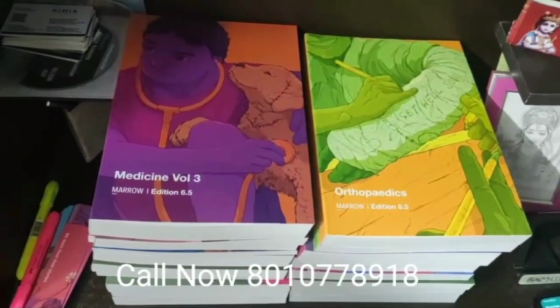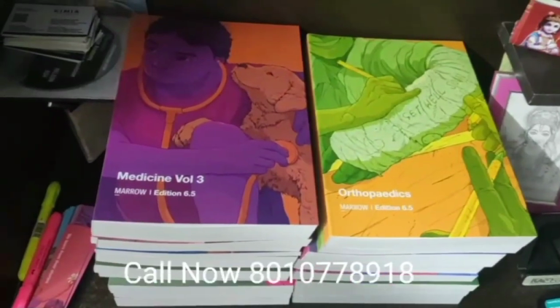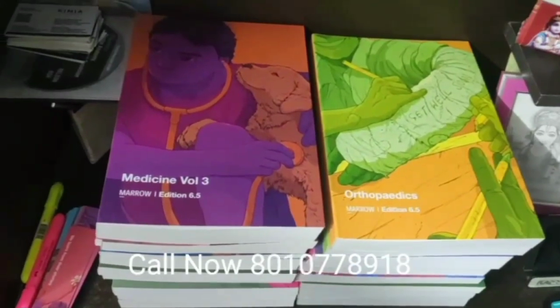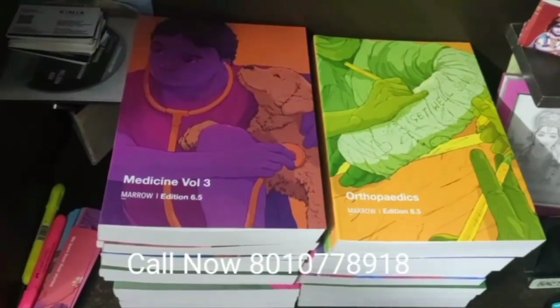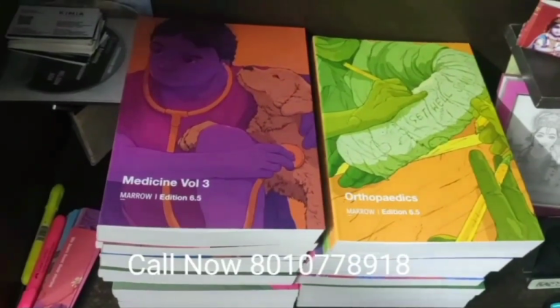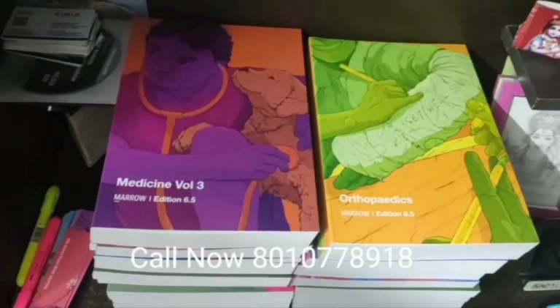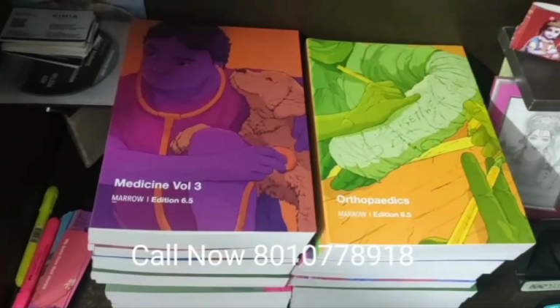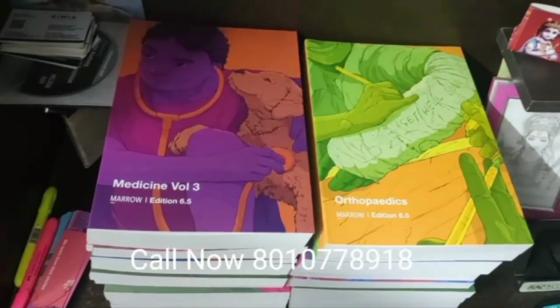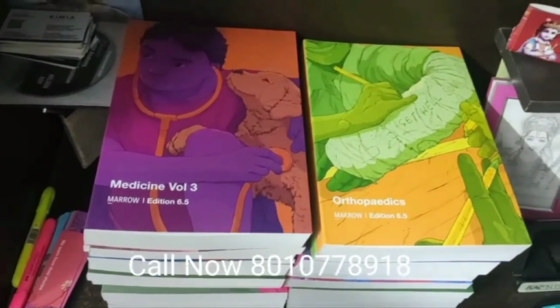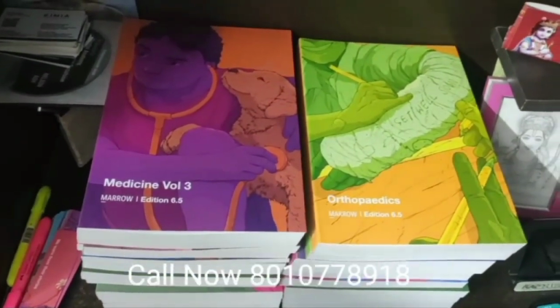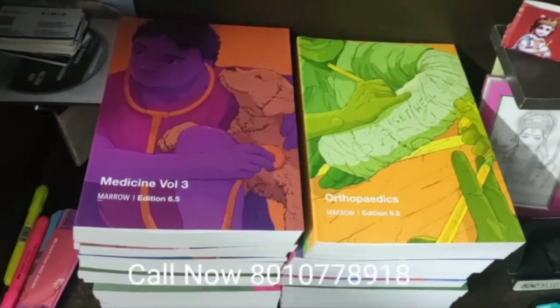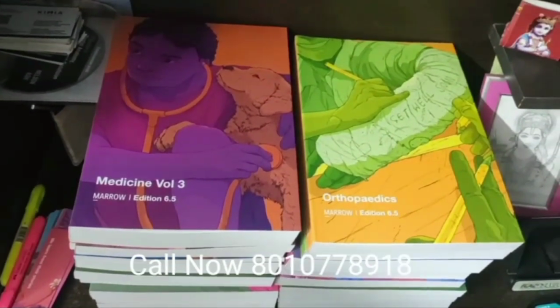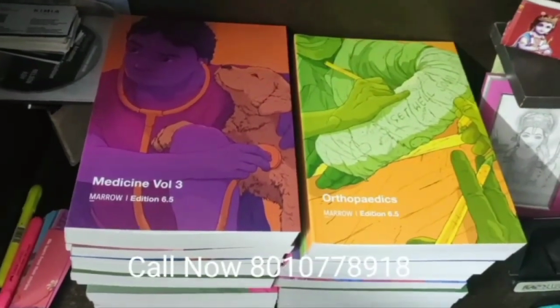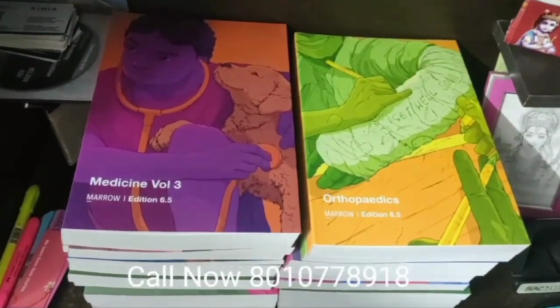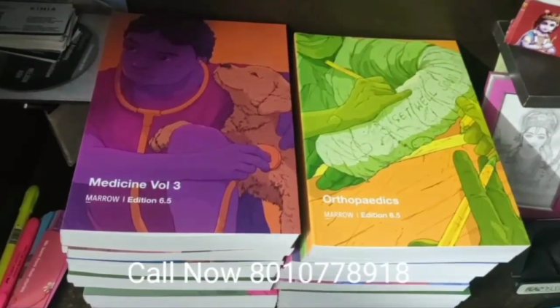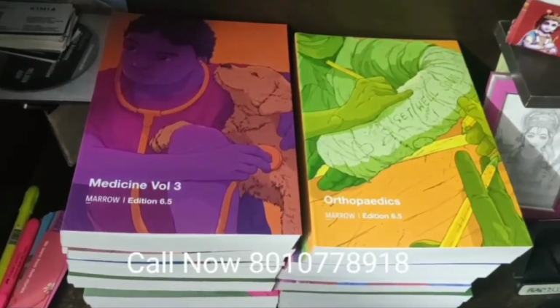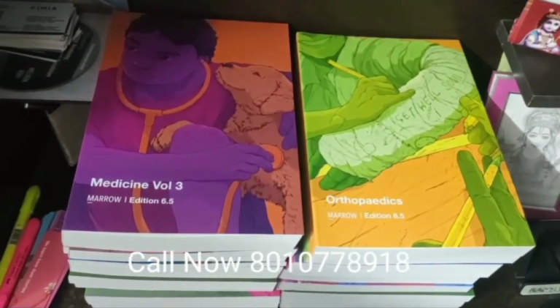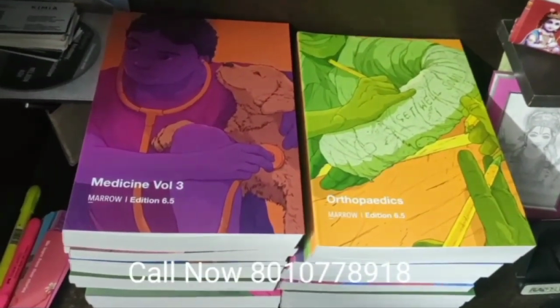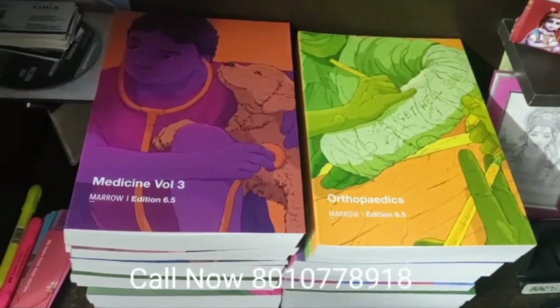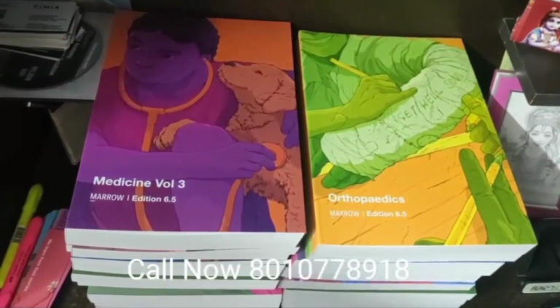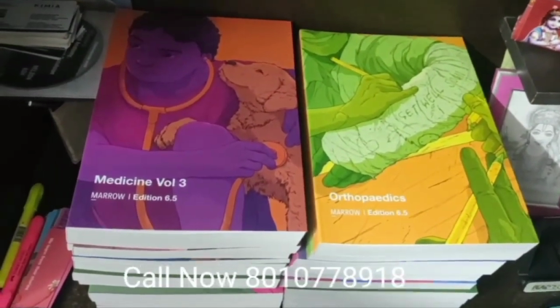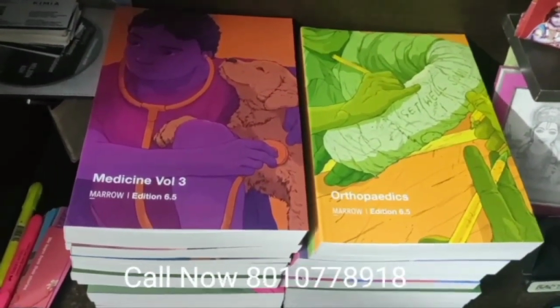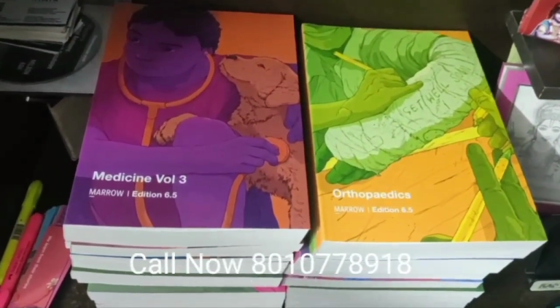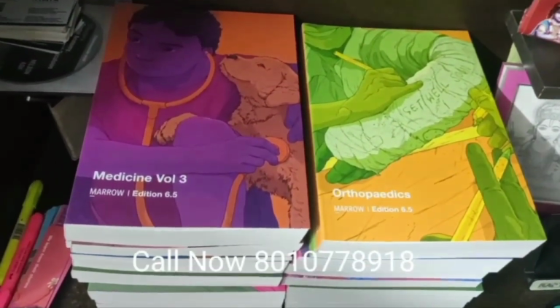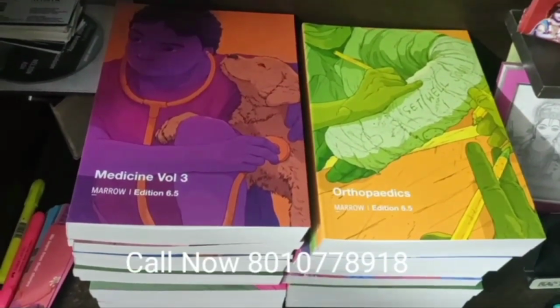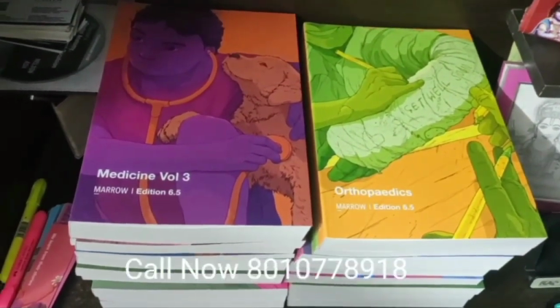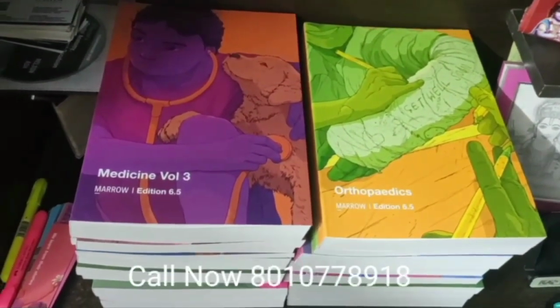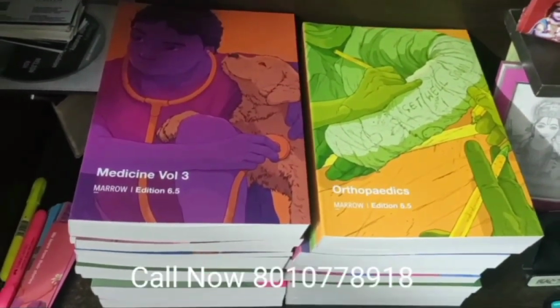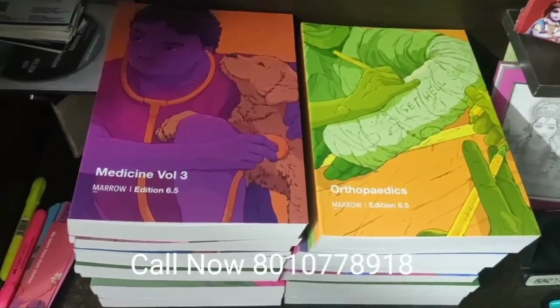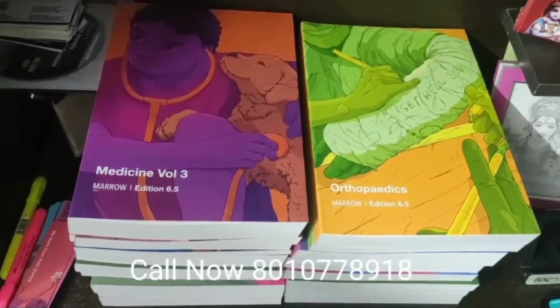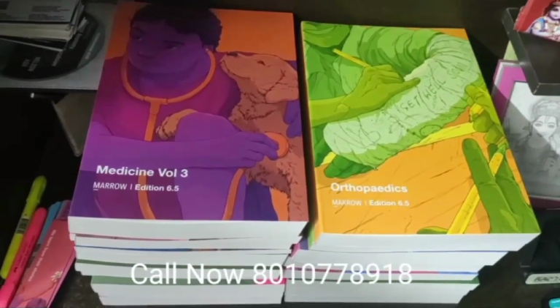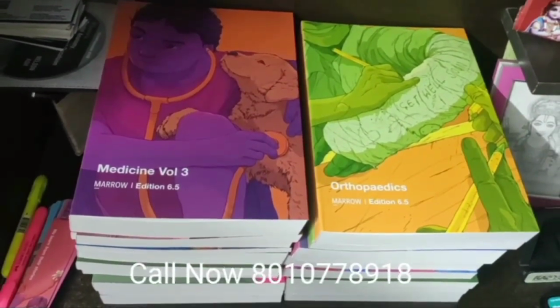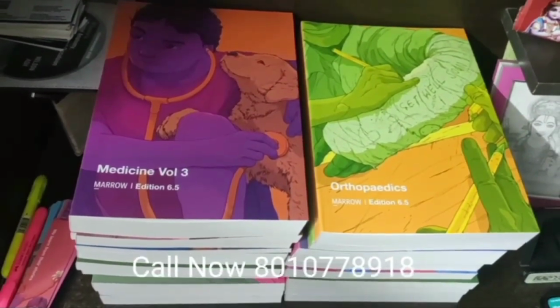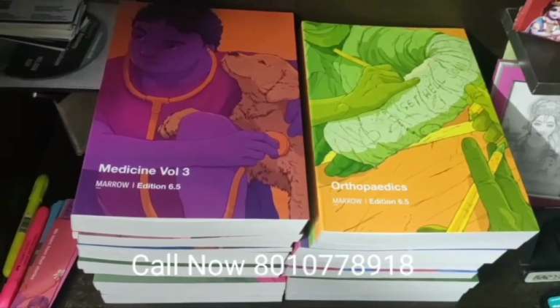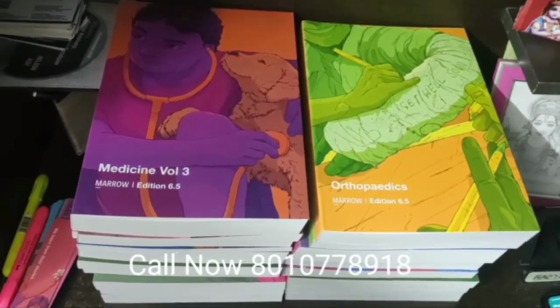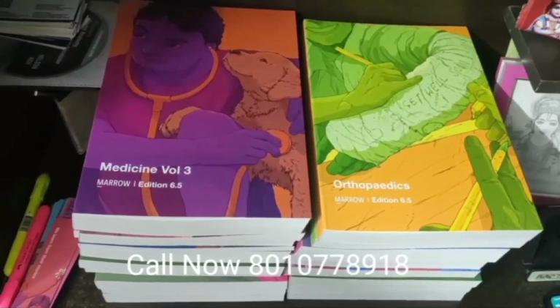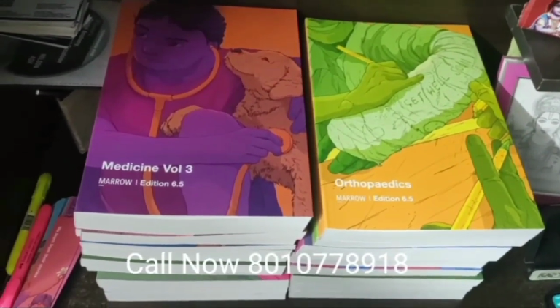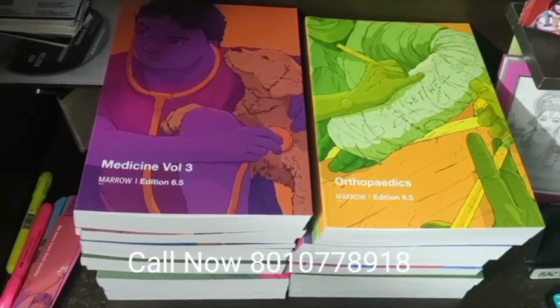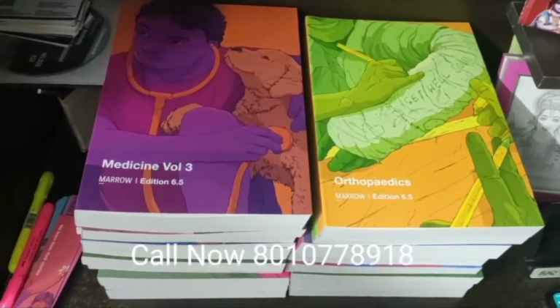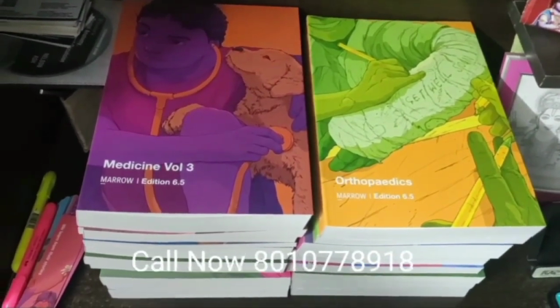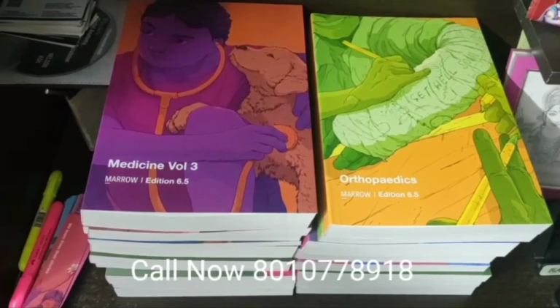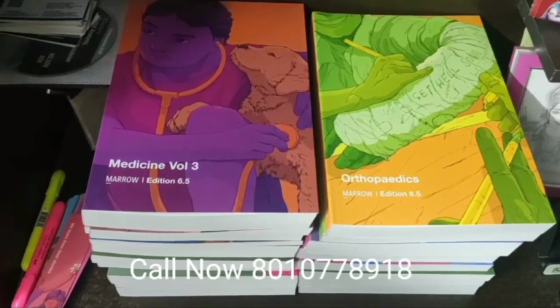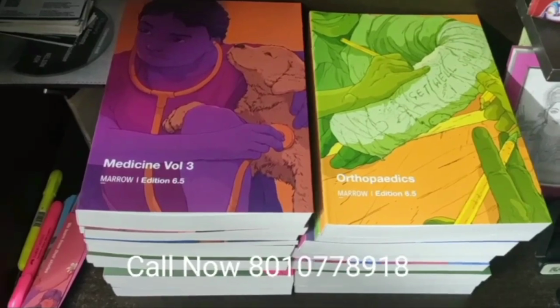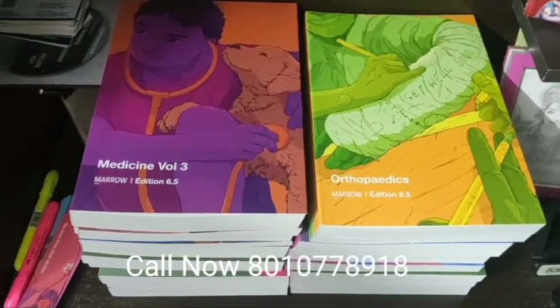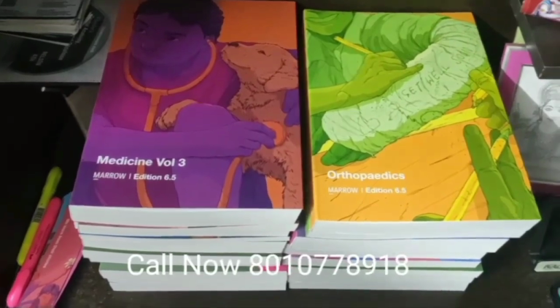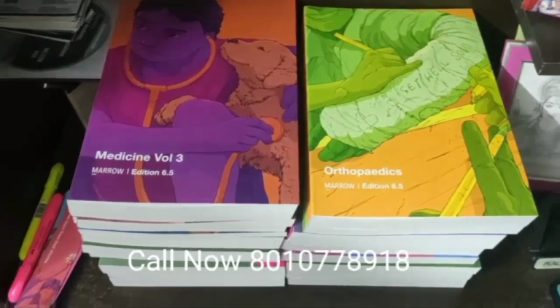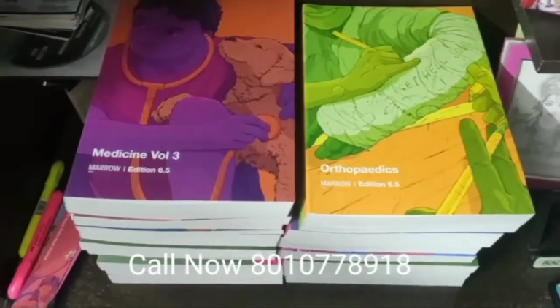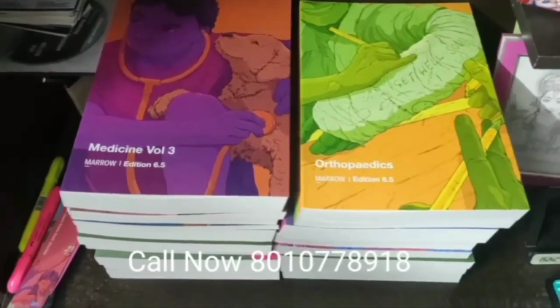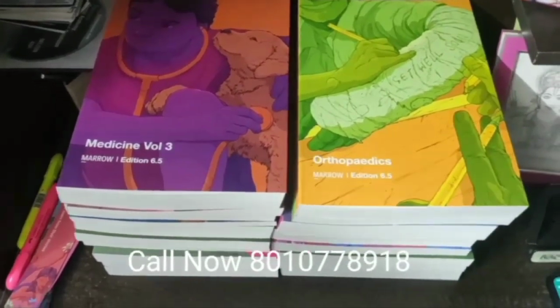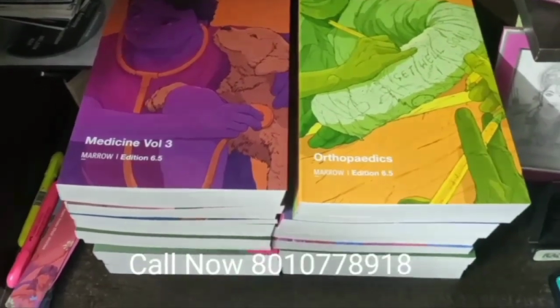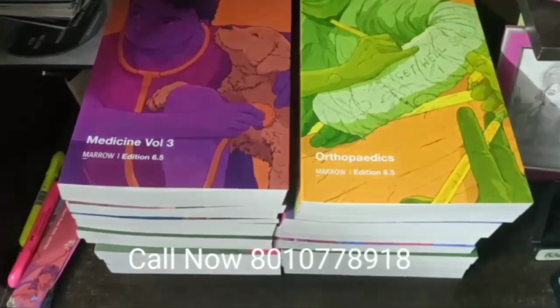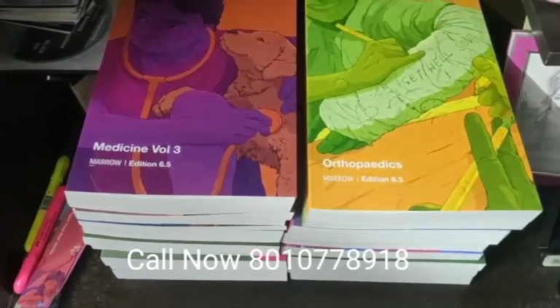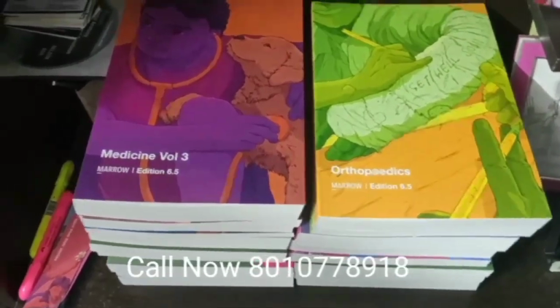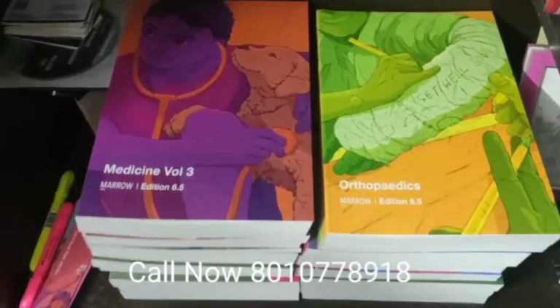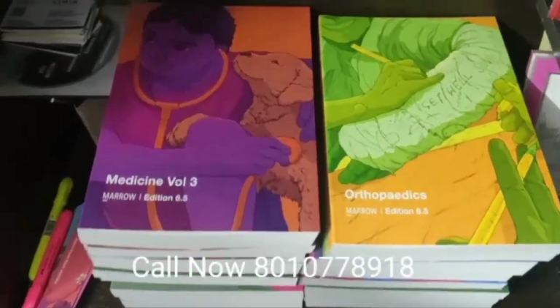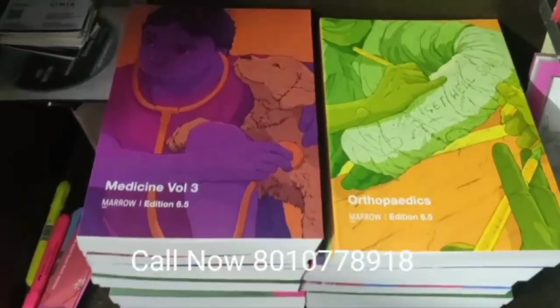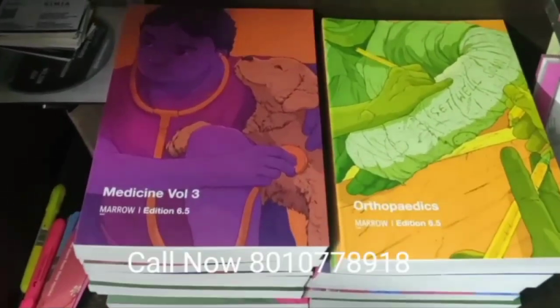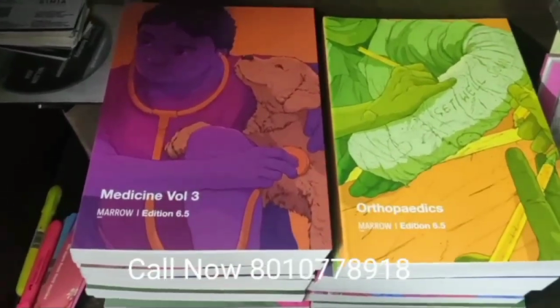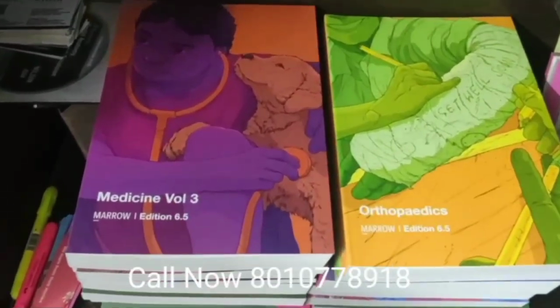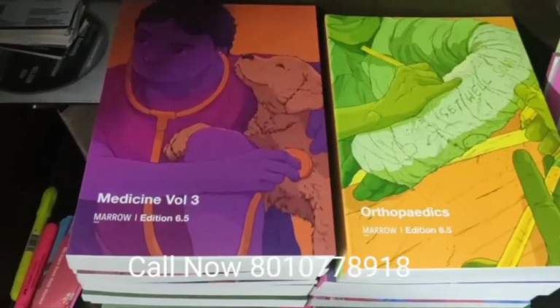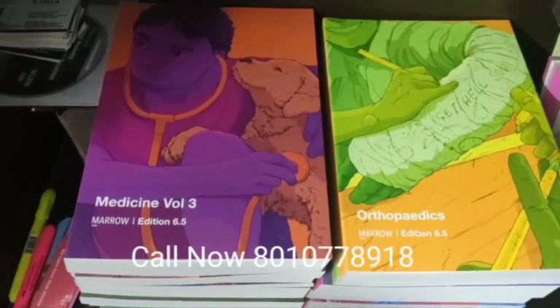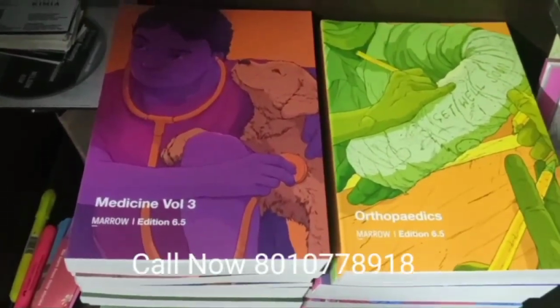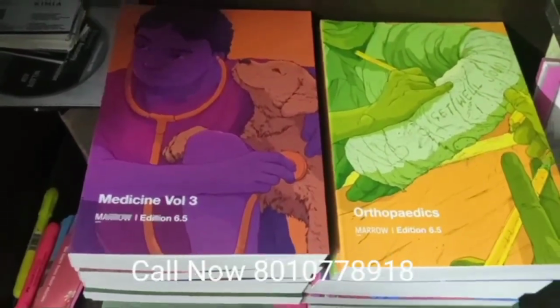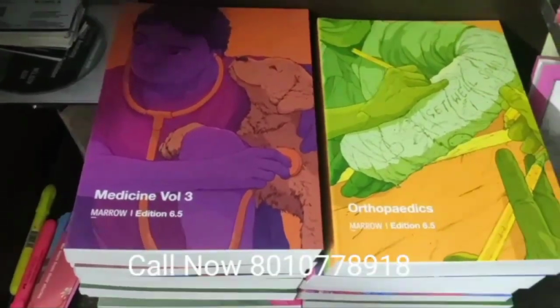Hi all of you, so we got these Marrow notes of Edition 6.5 and we will now show you the inner content of it.